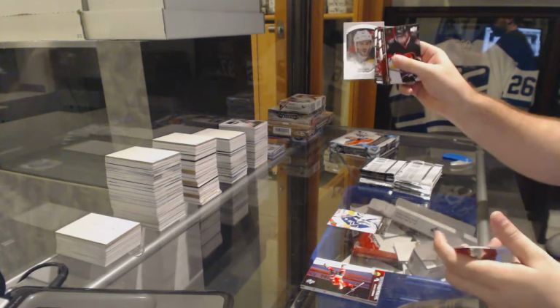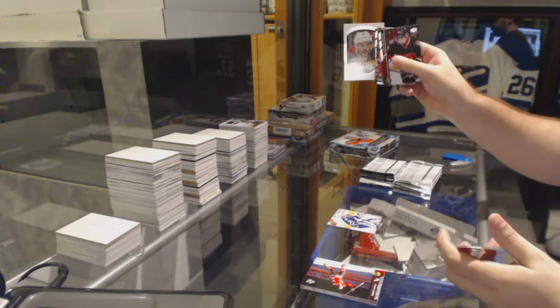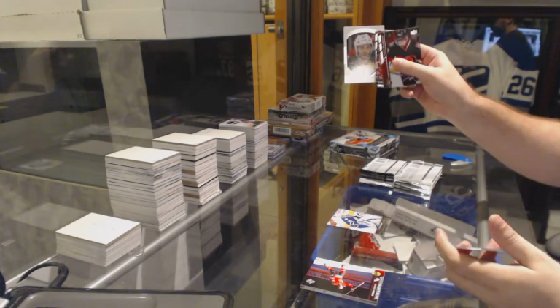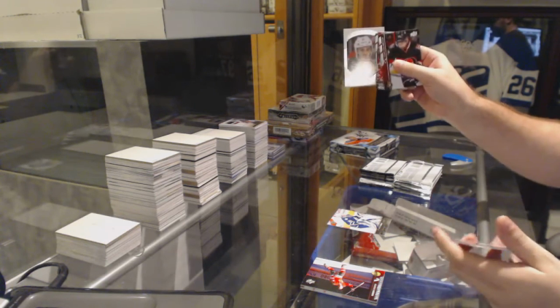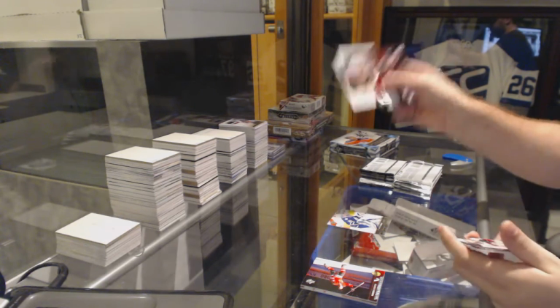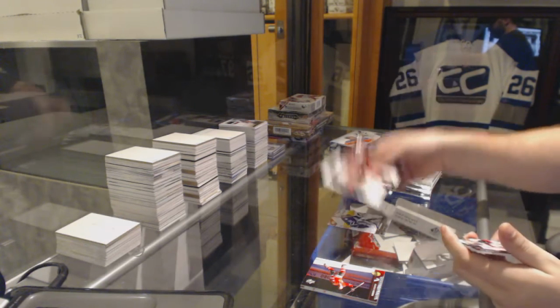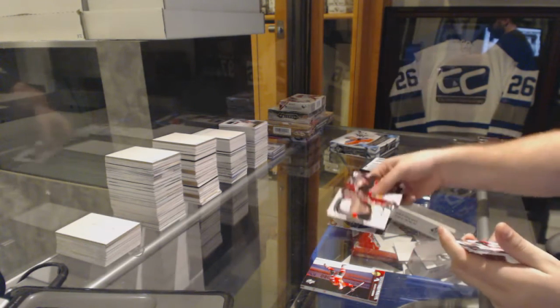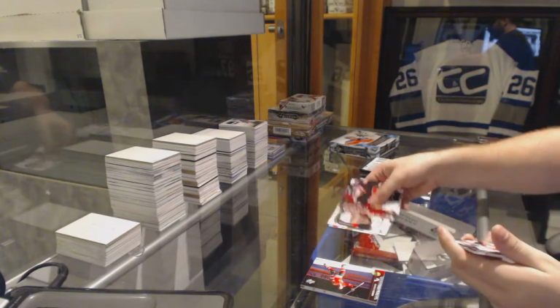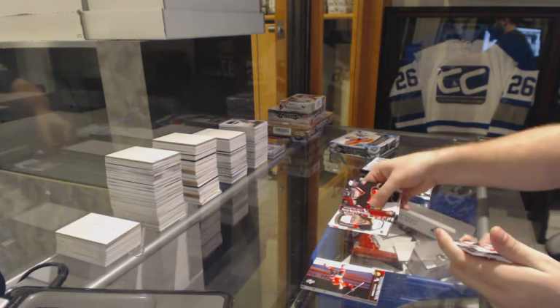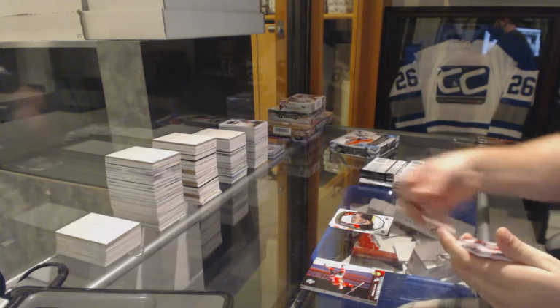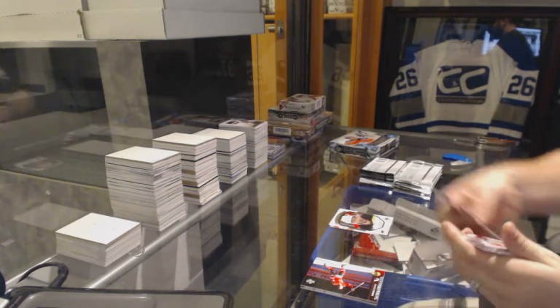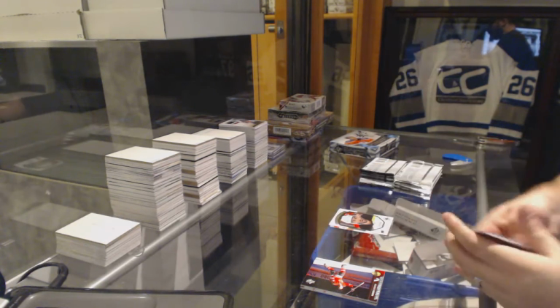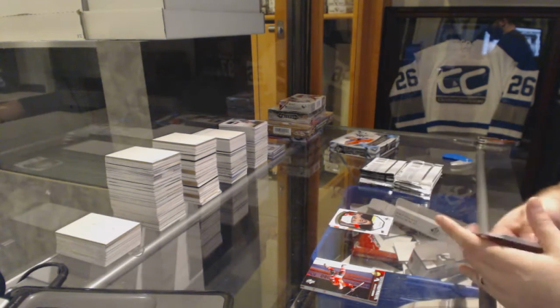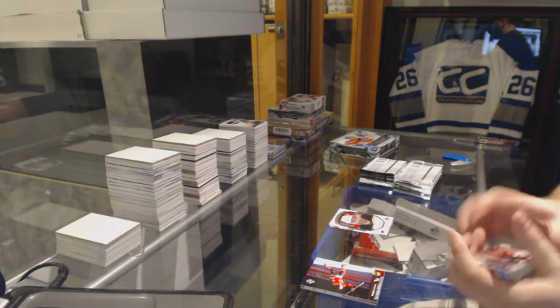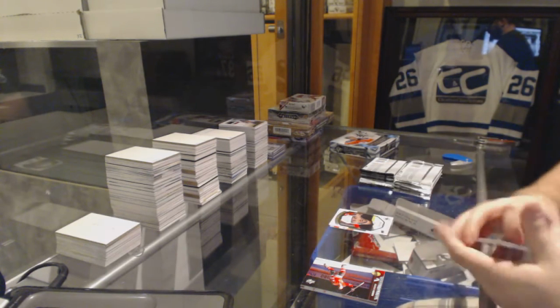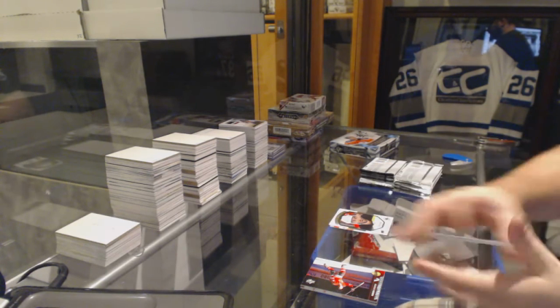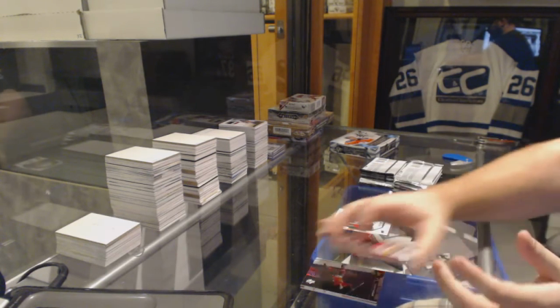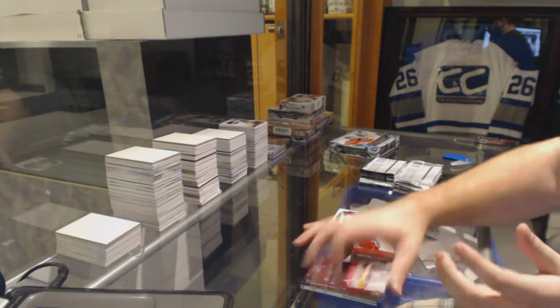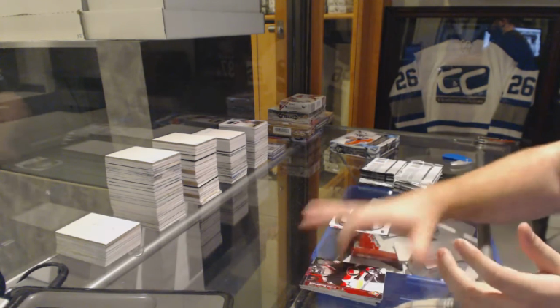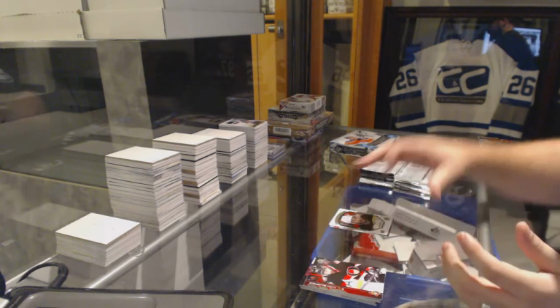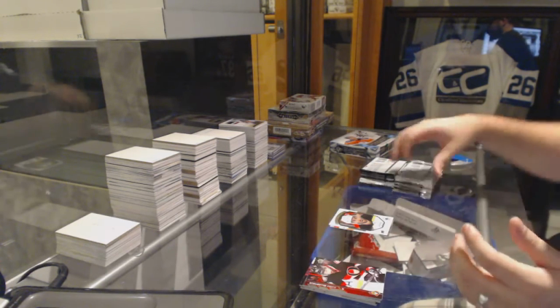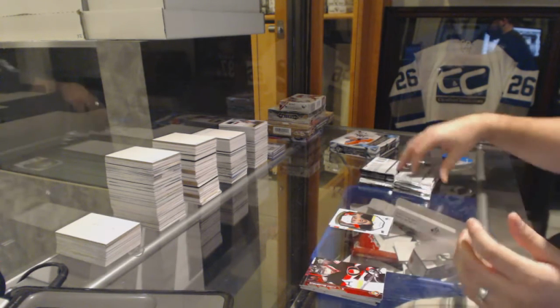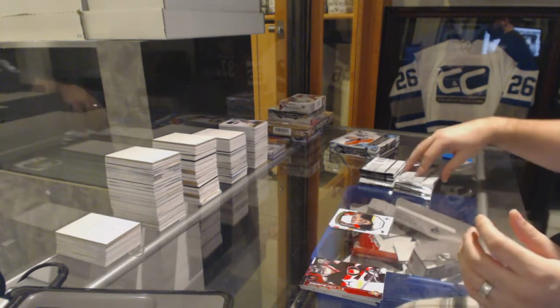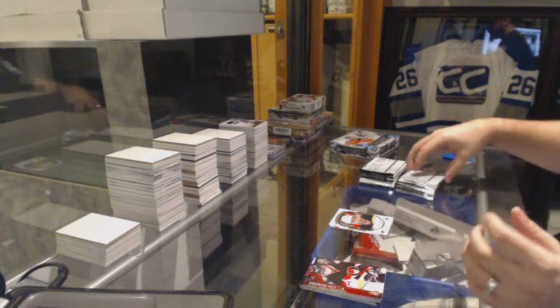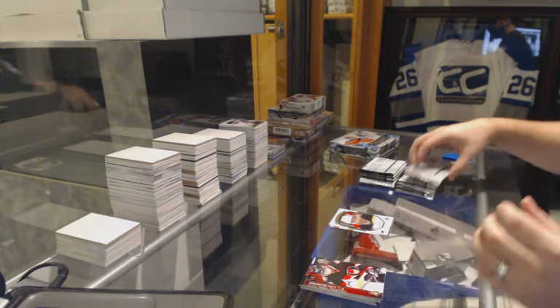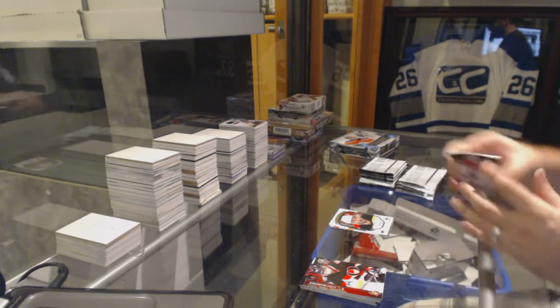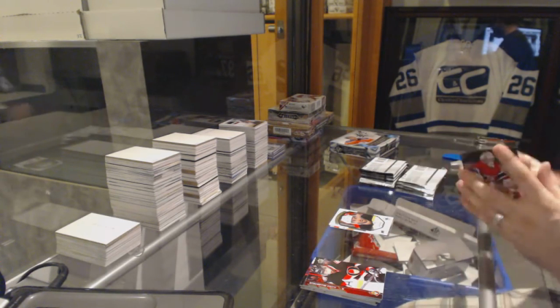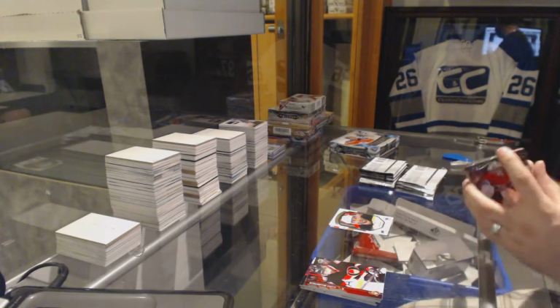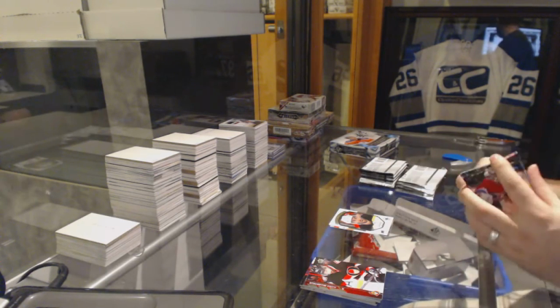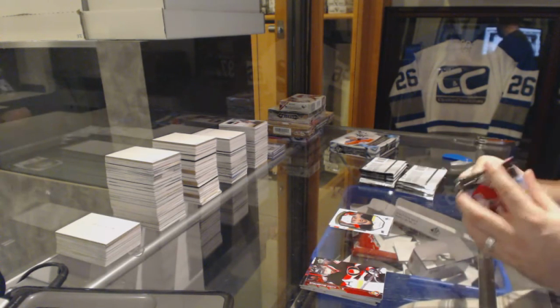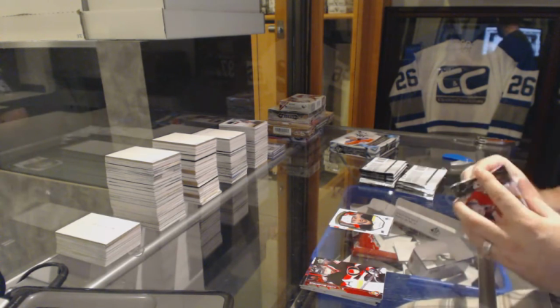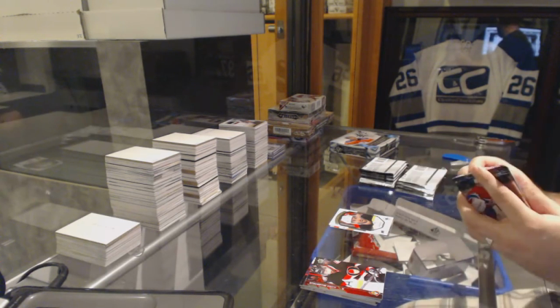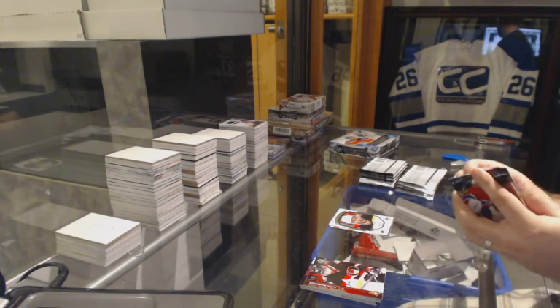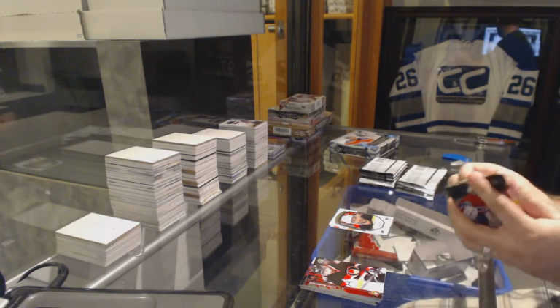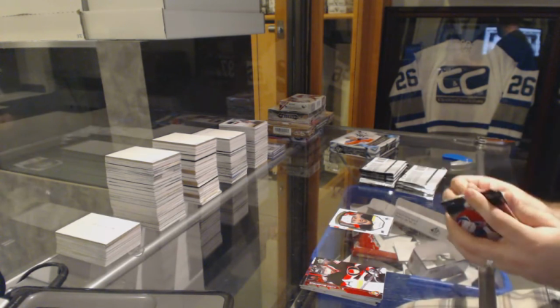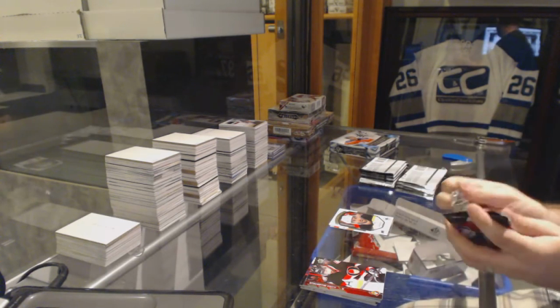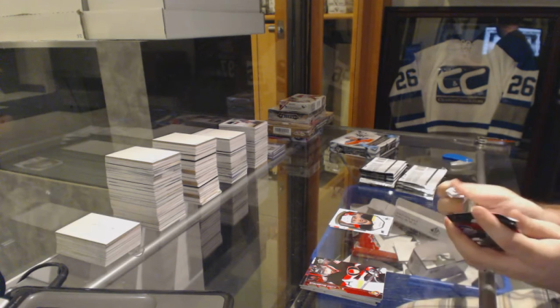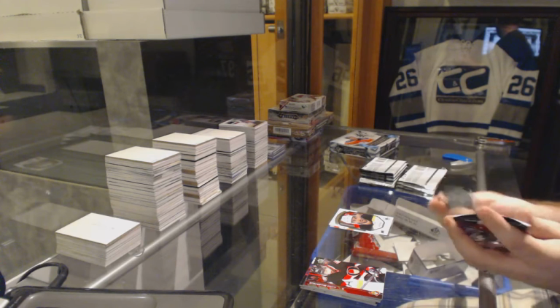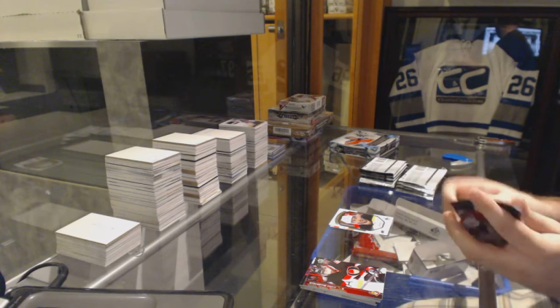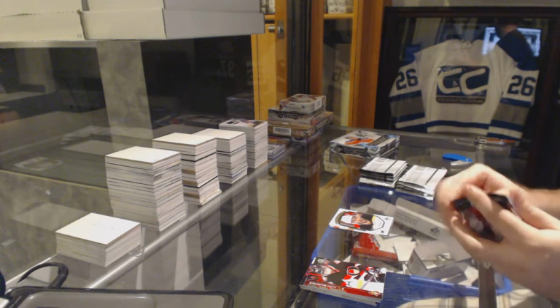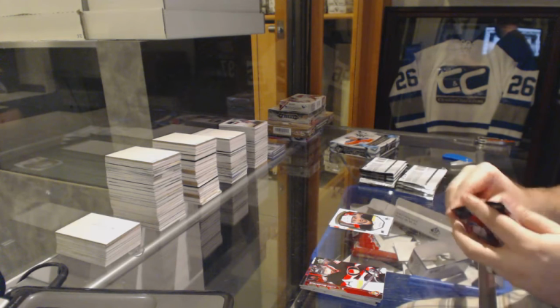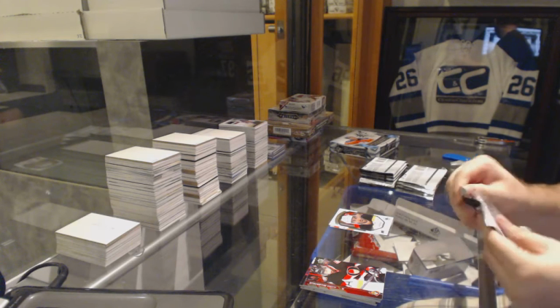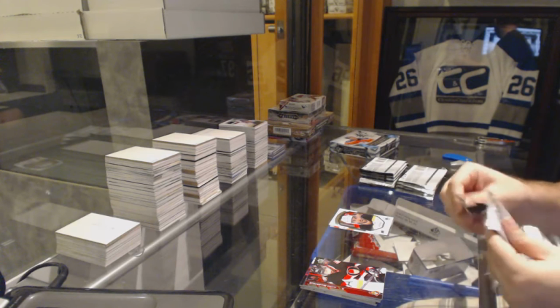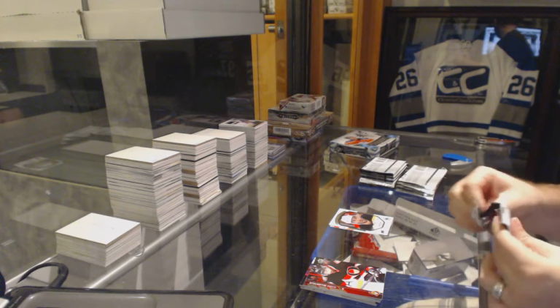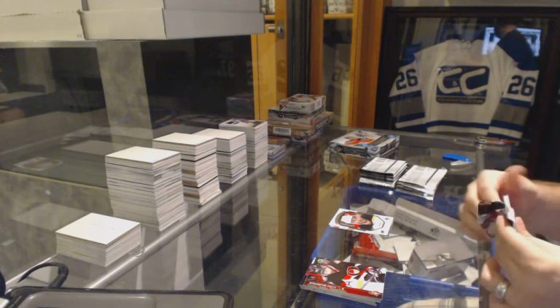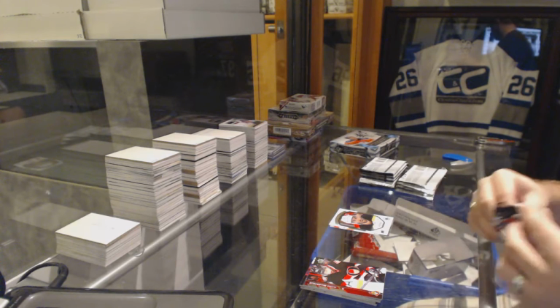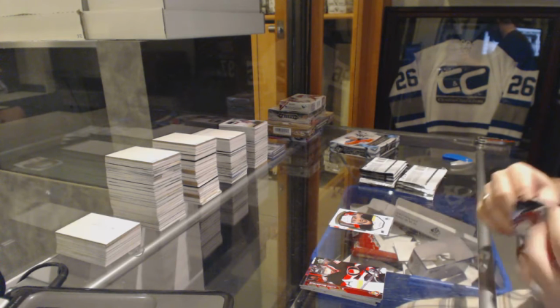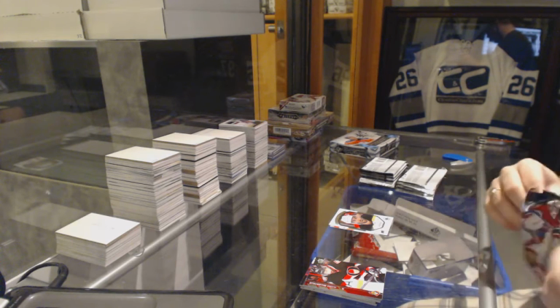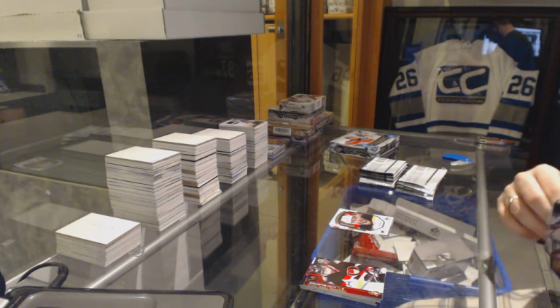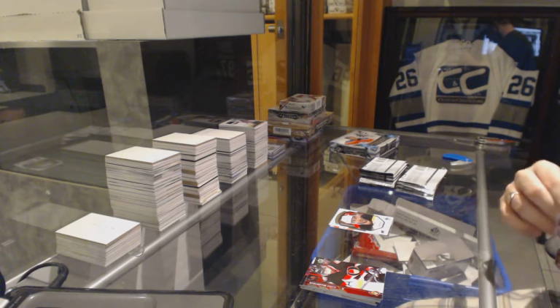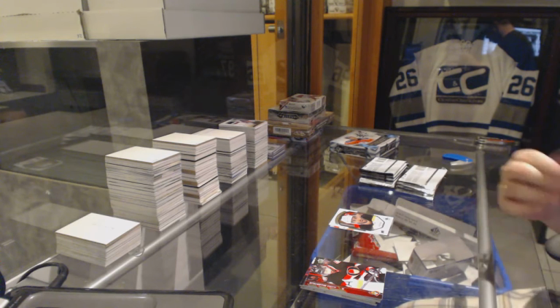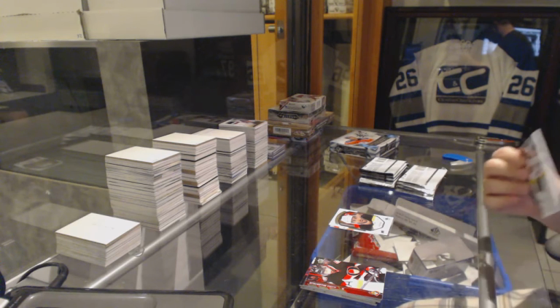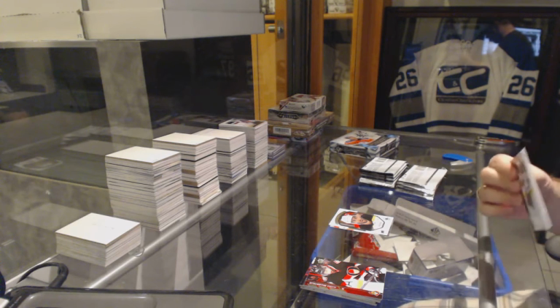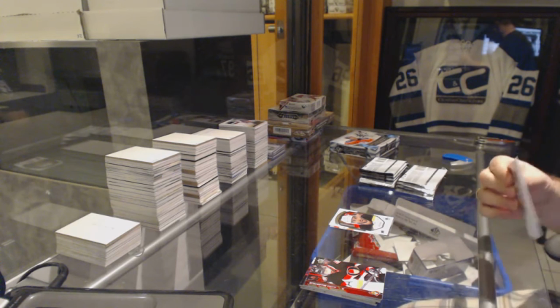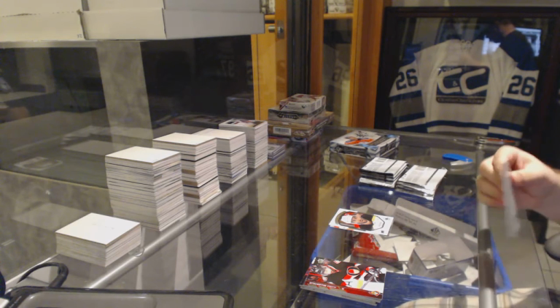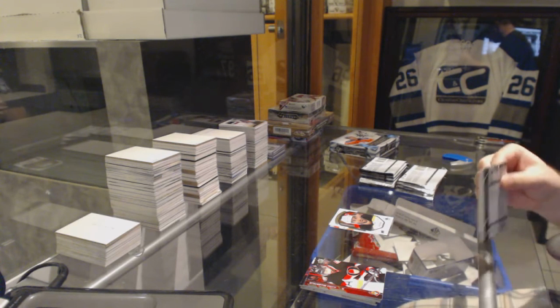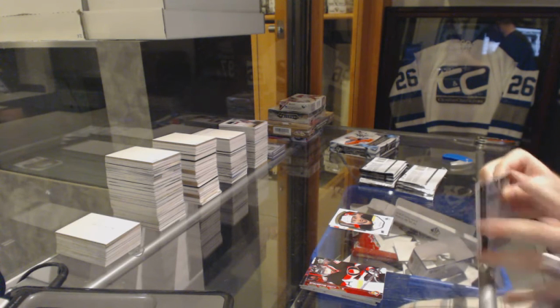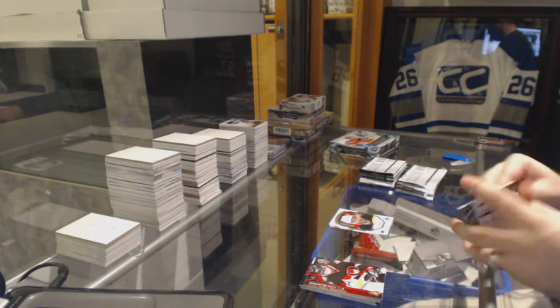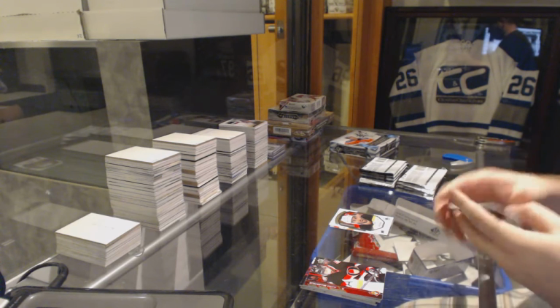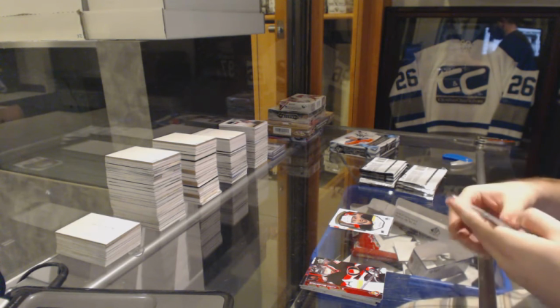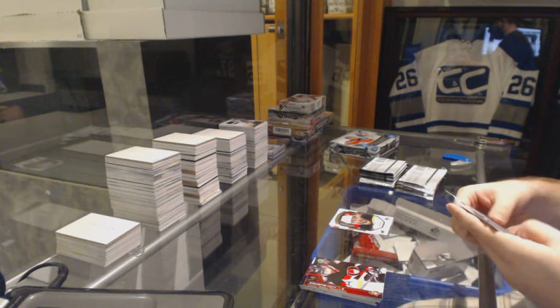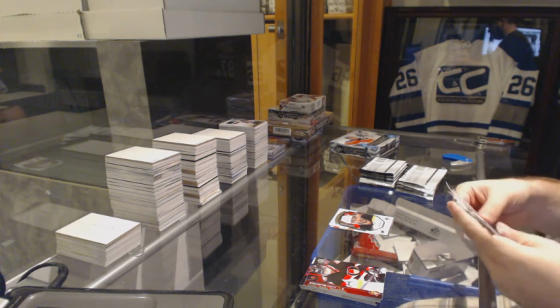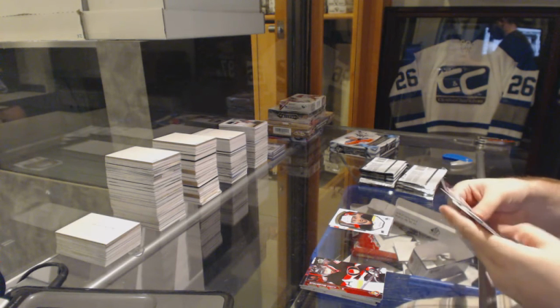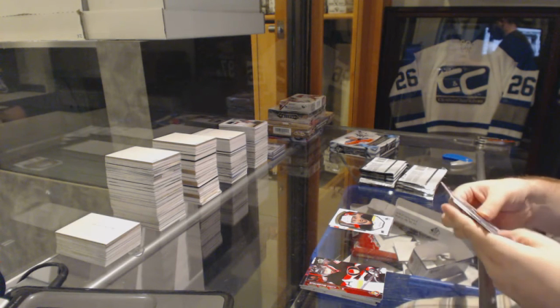Patrice Bergeron portraits for the Boston Bruins. Man, that guy's been everywhere, eh? Holy moly, Bergeron. Come on.